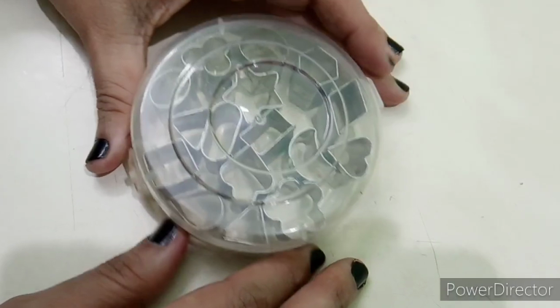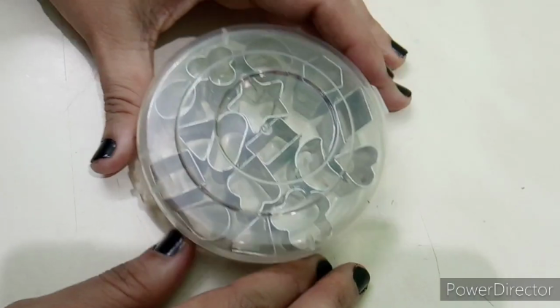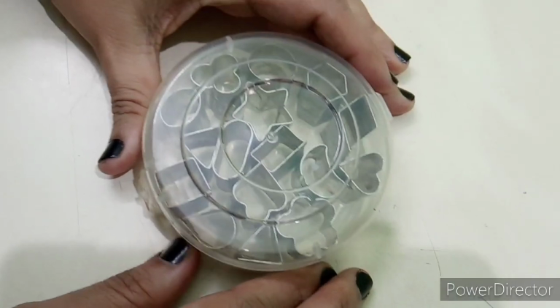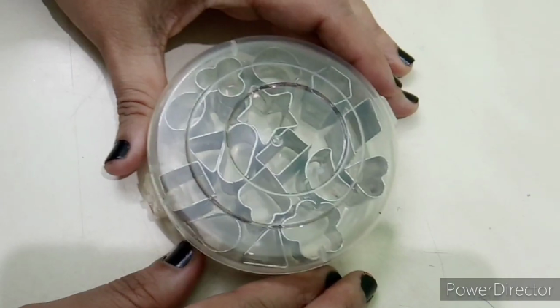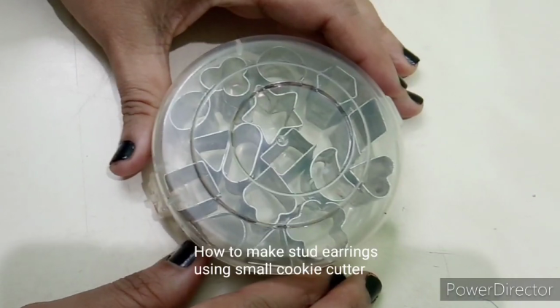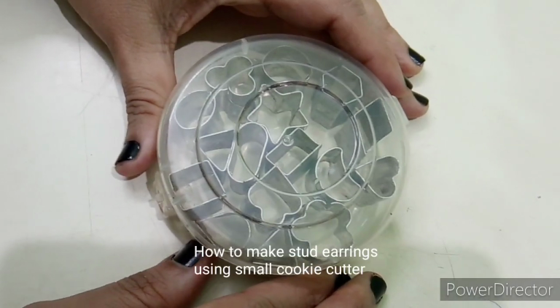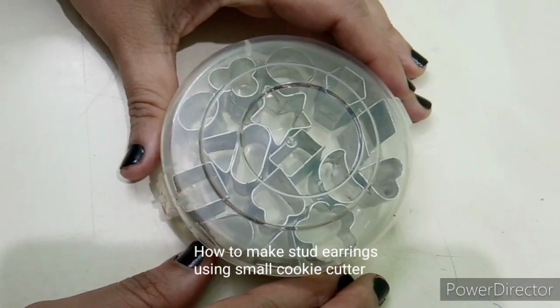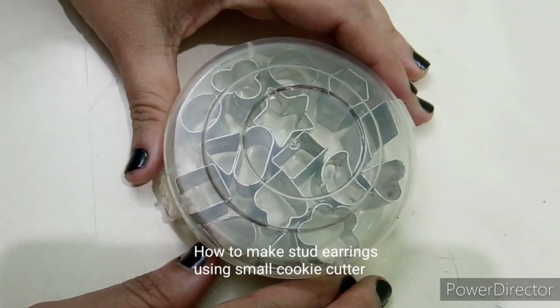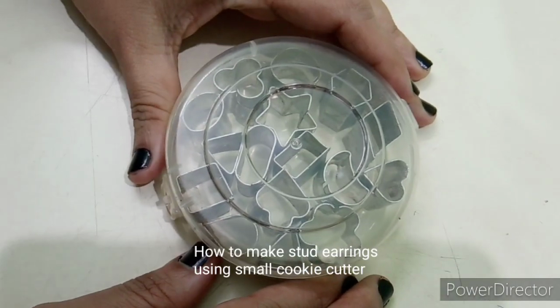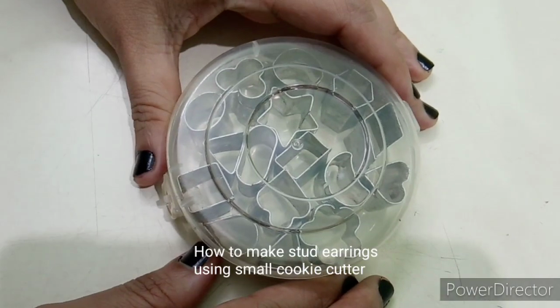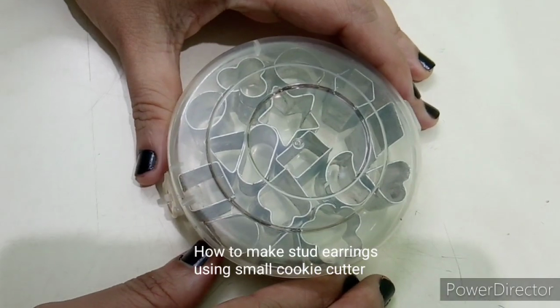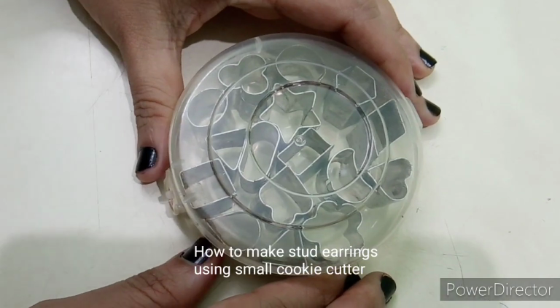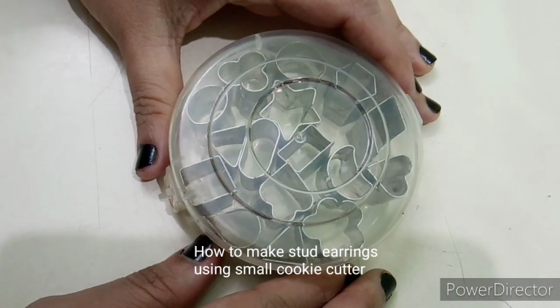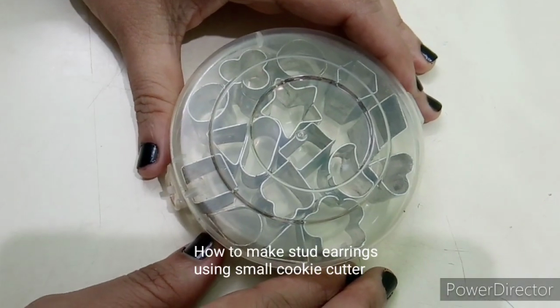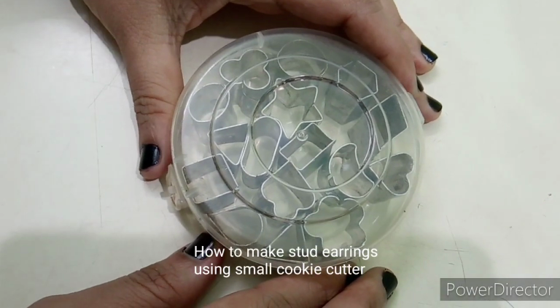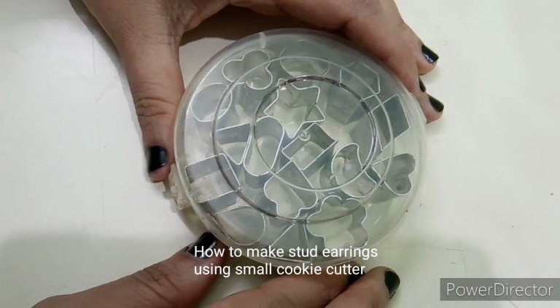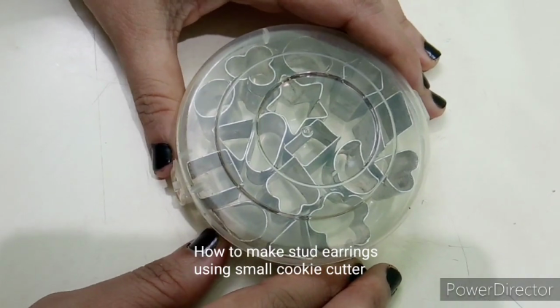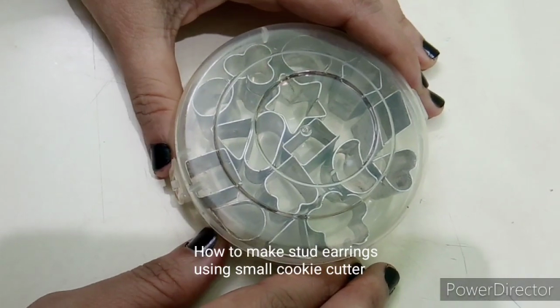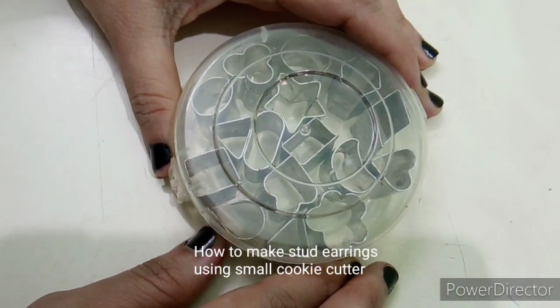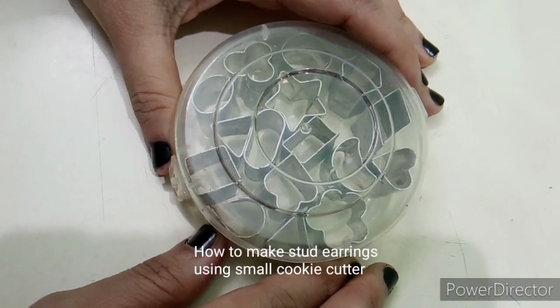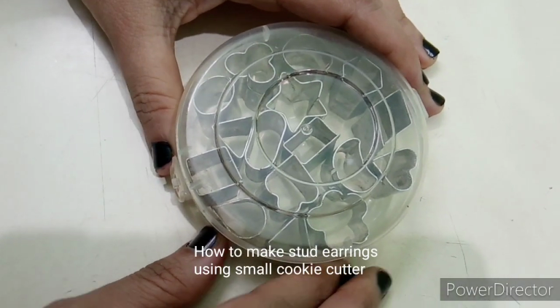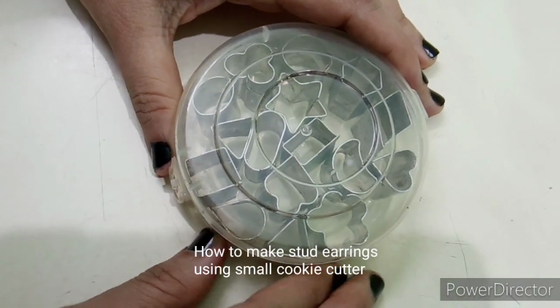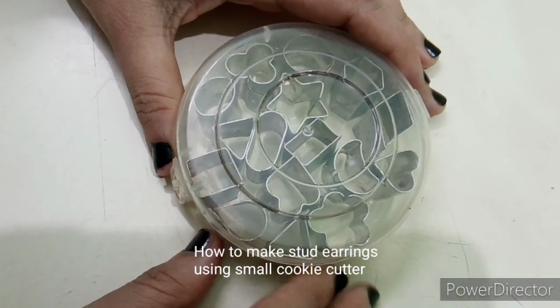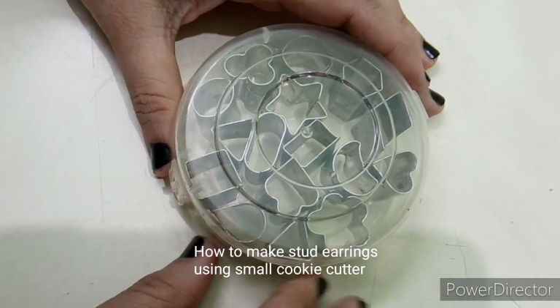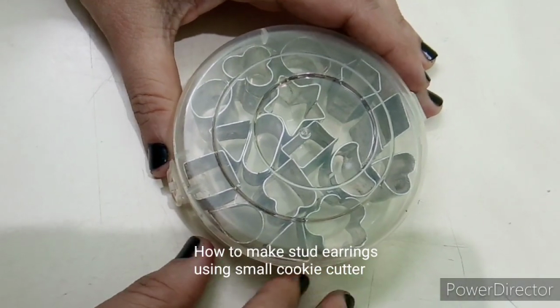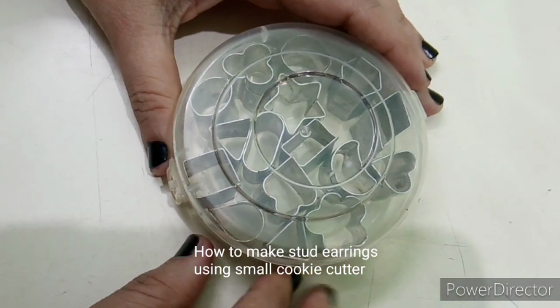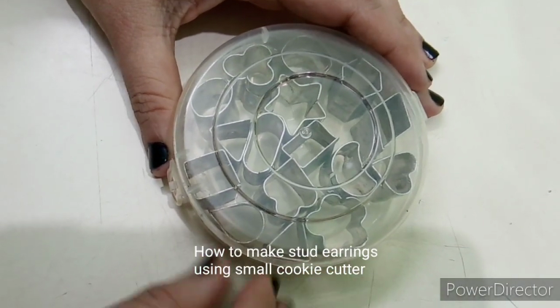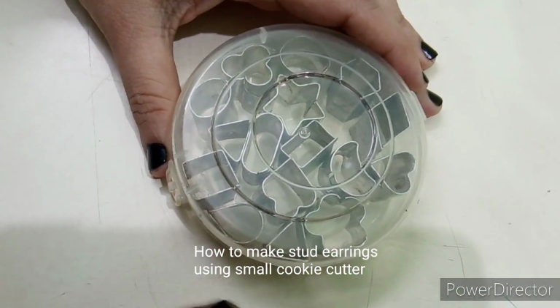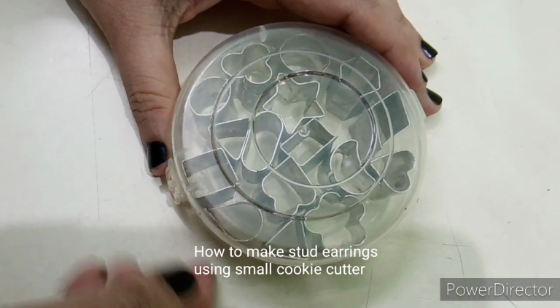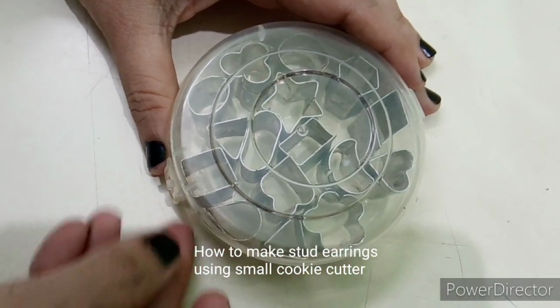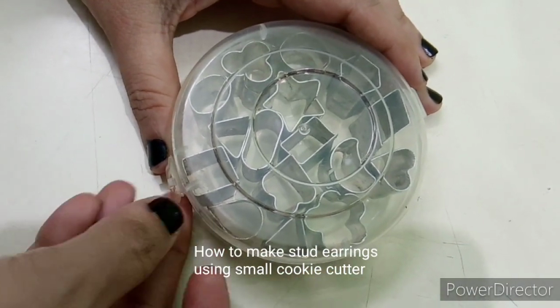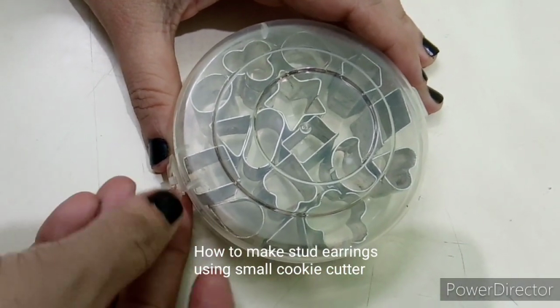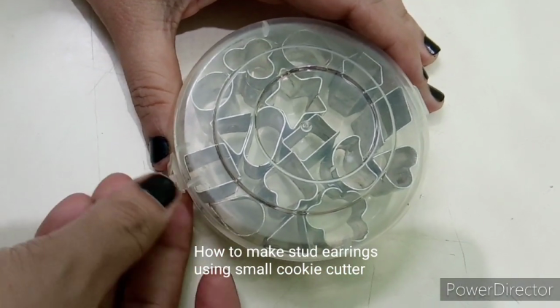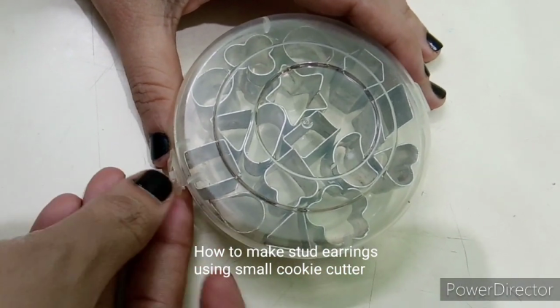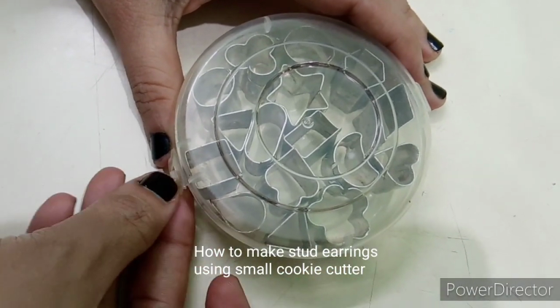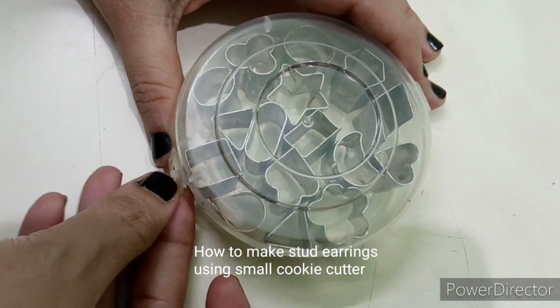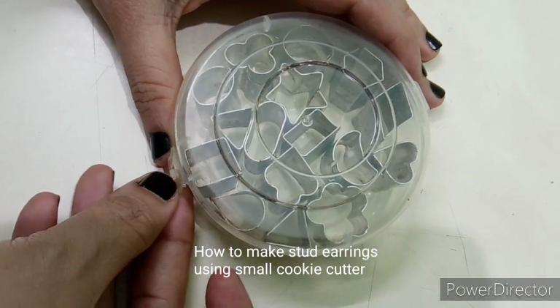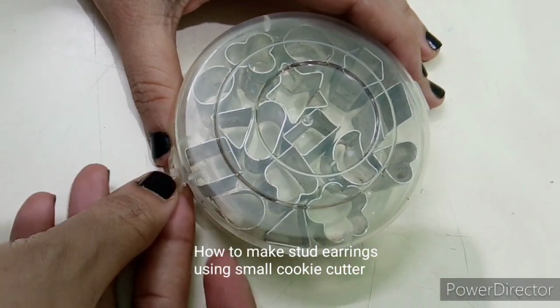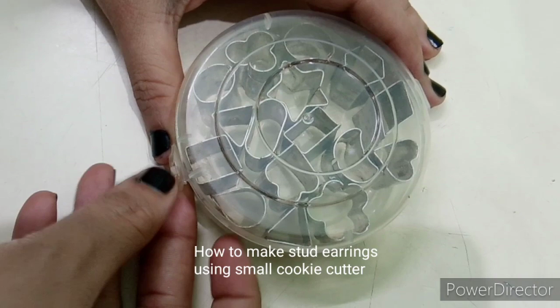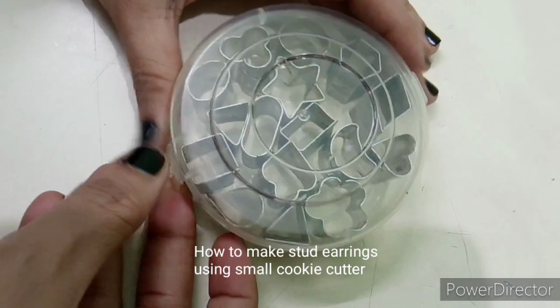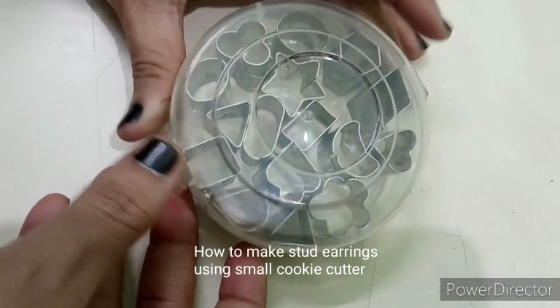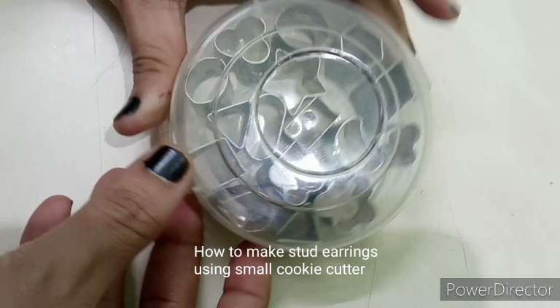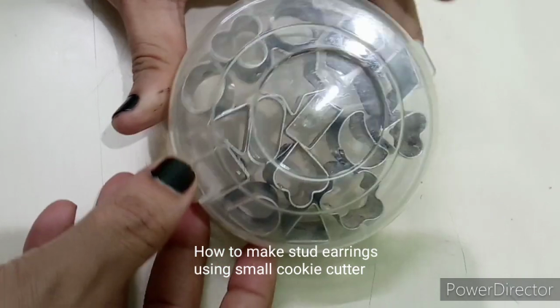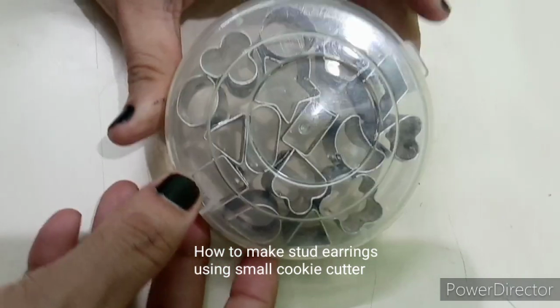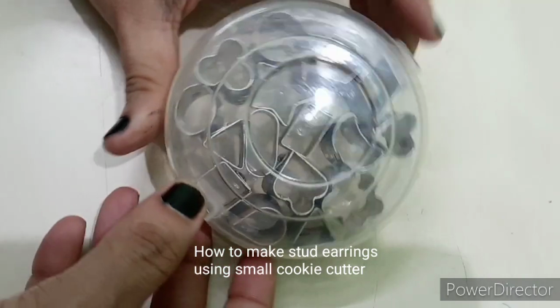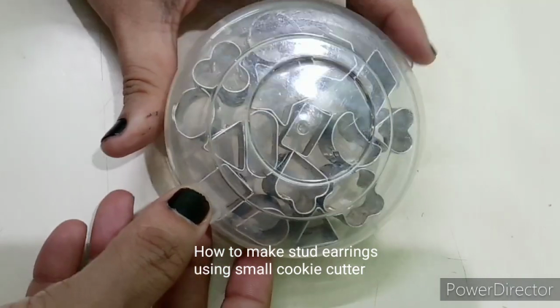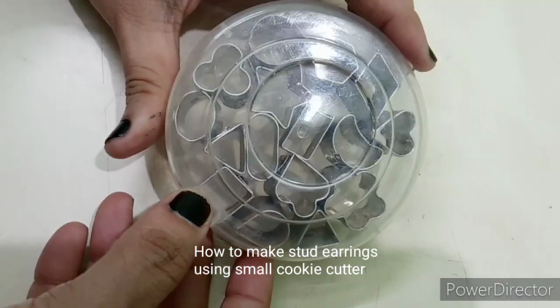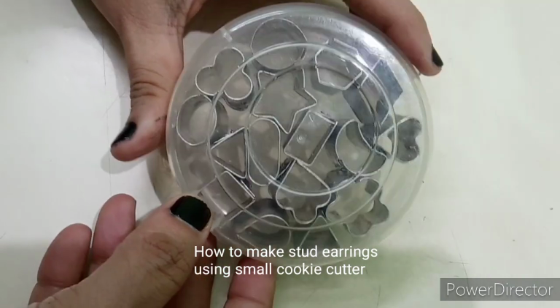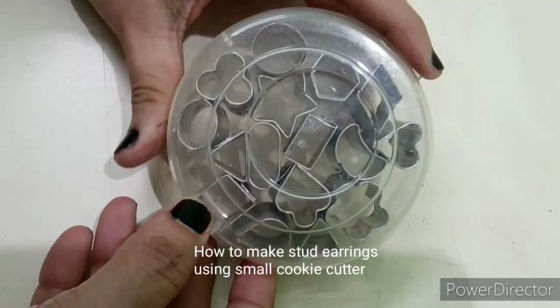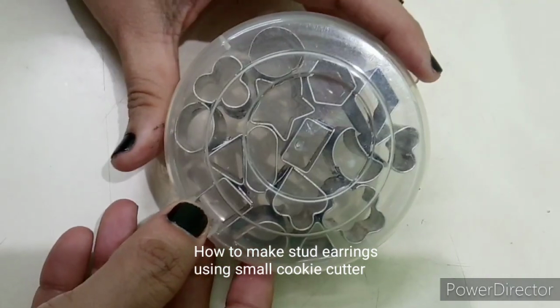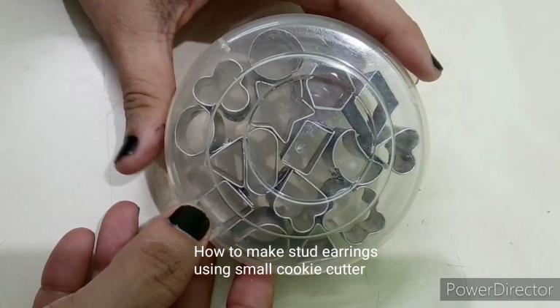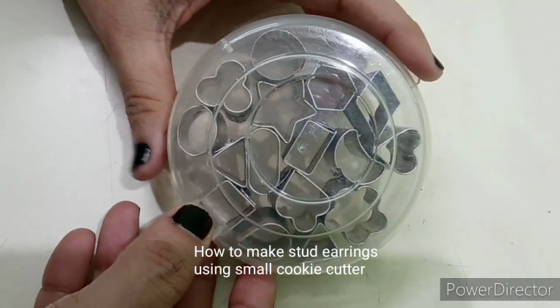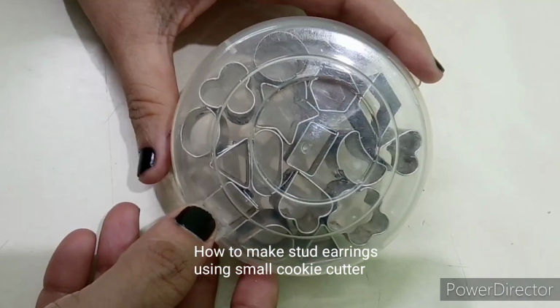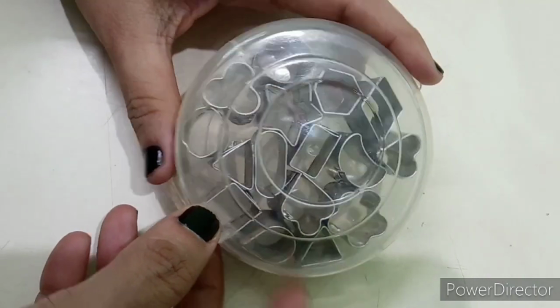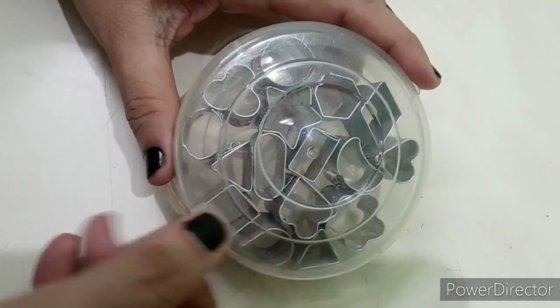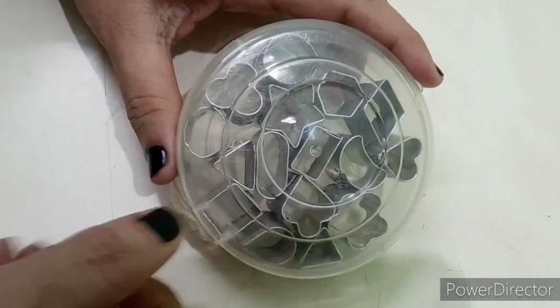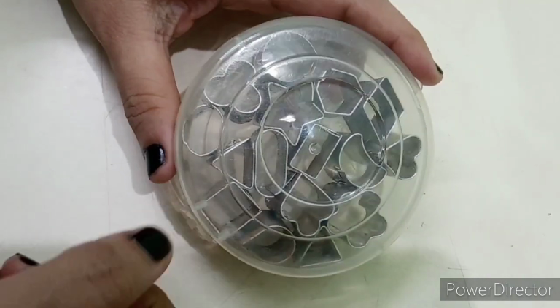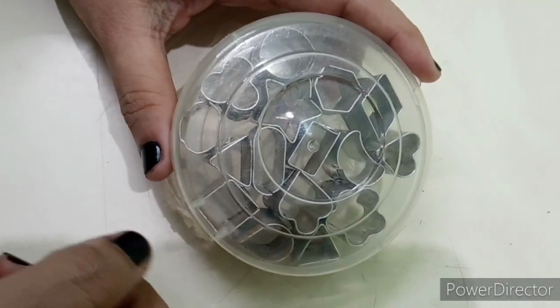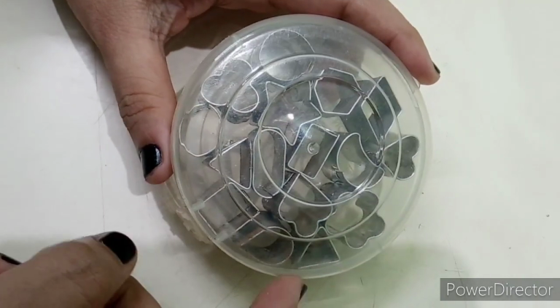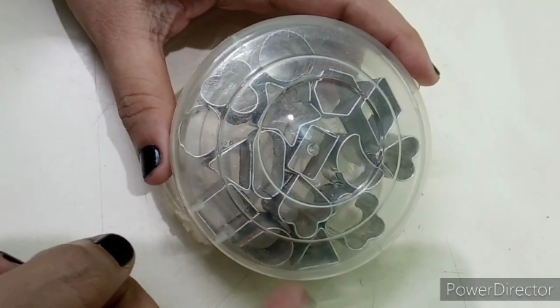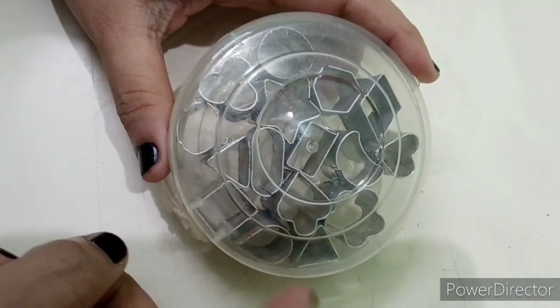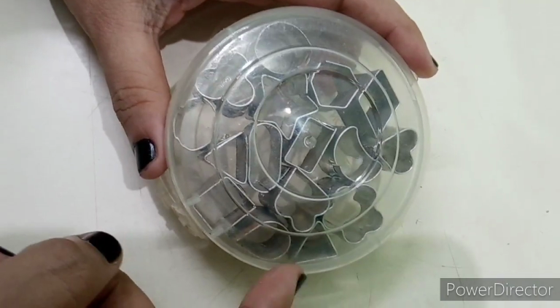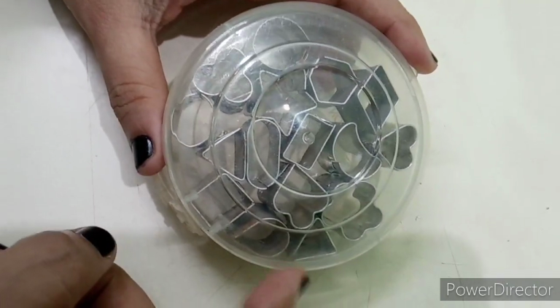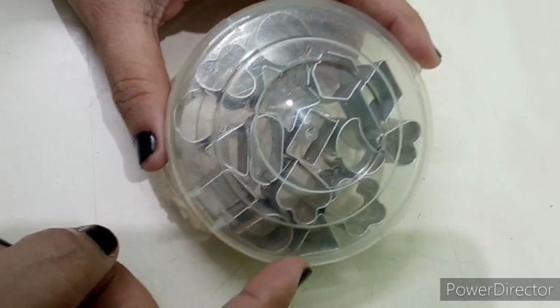Hello friends, welcome to Ramiya's Creative Corner. We are using a small size cookie cutter with terracotta.